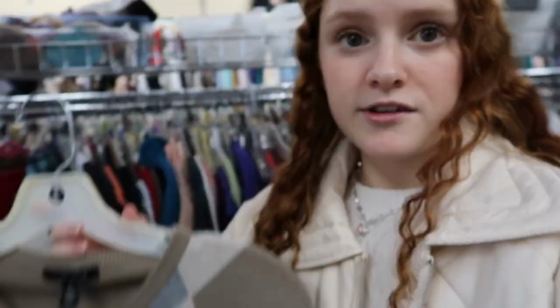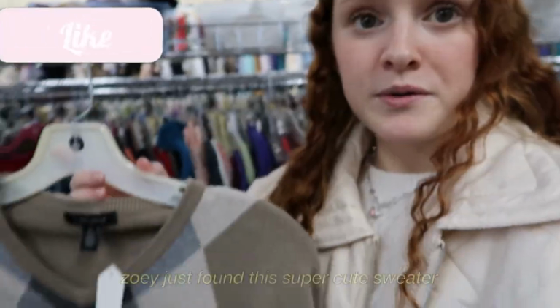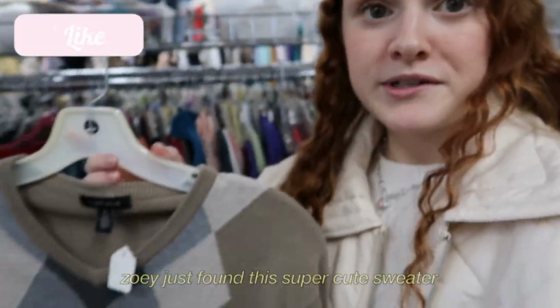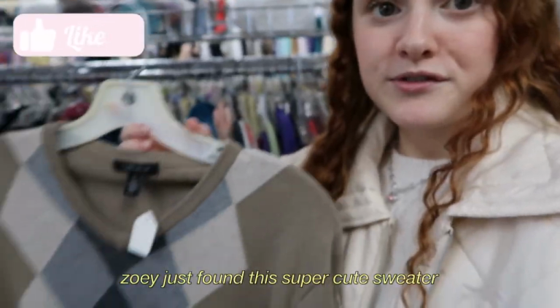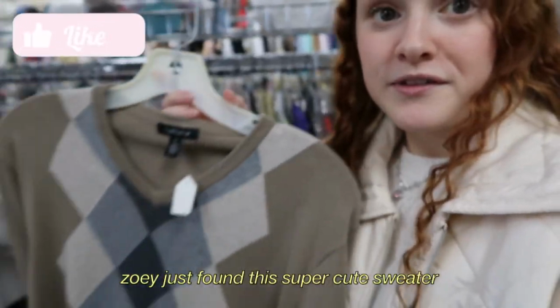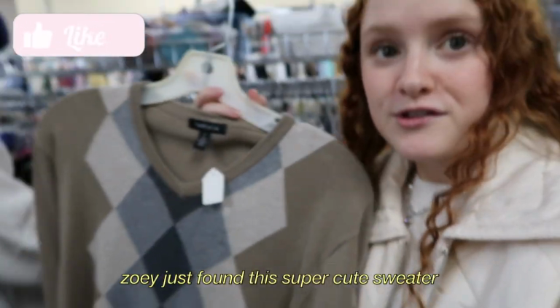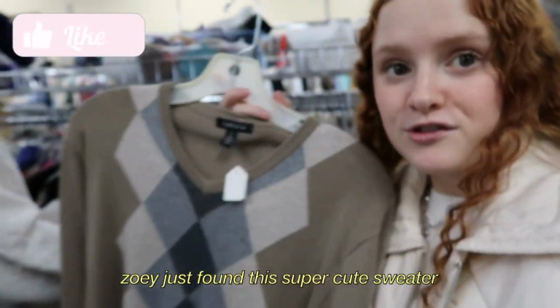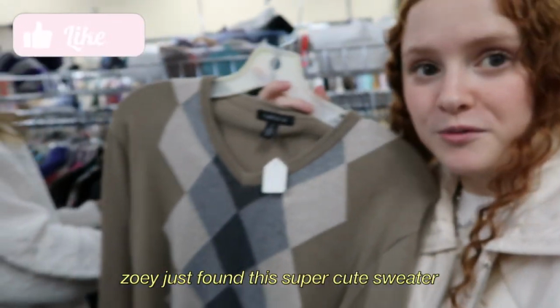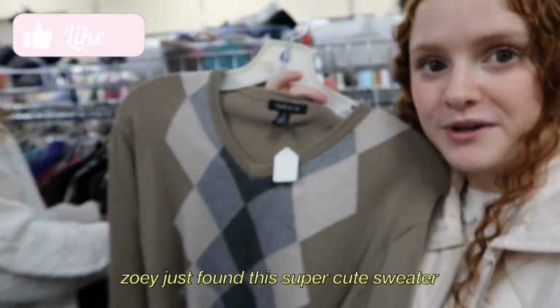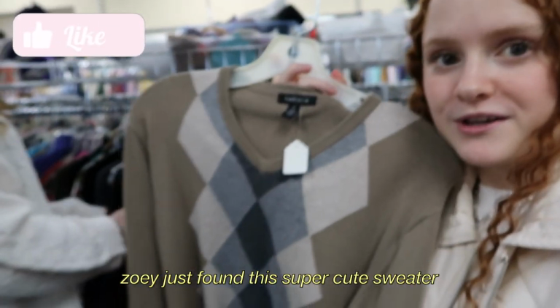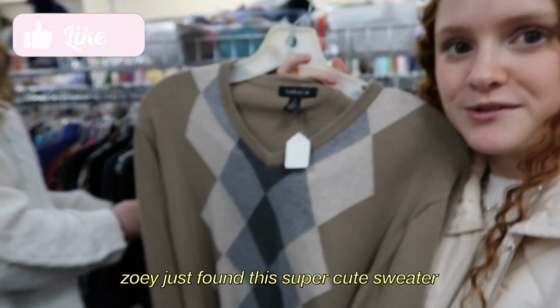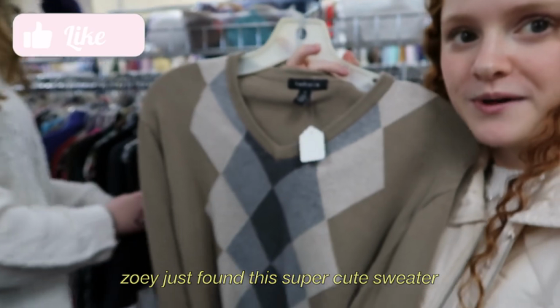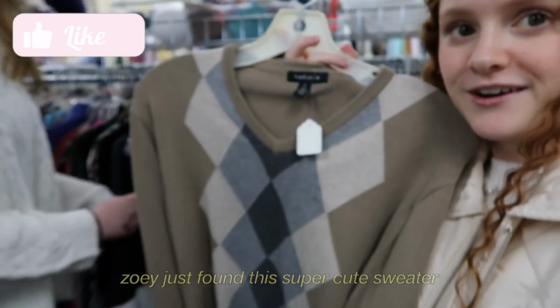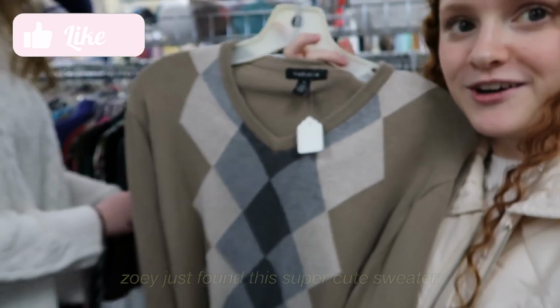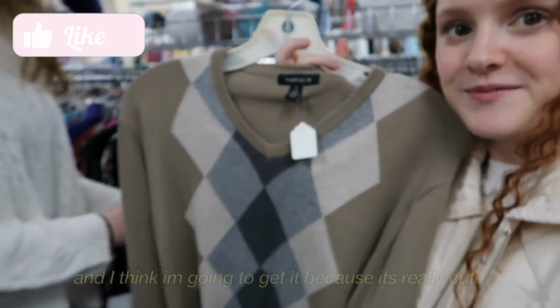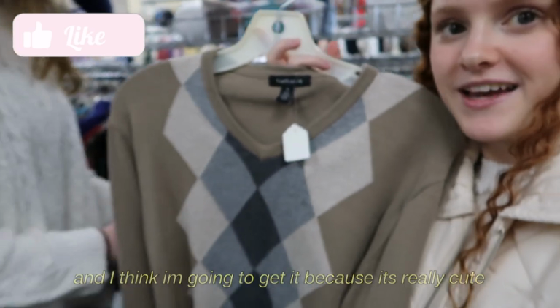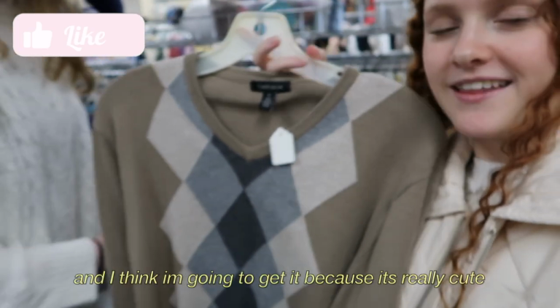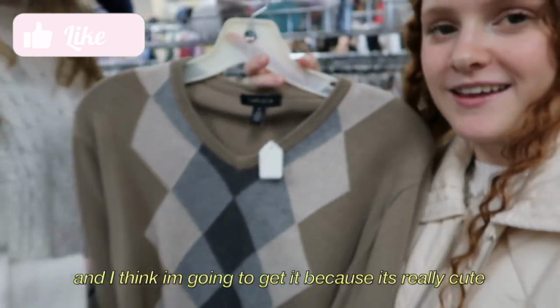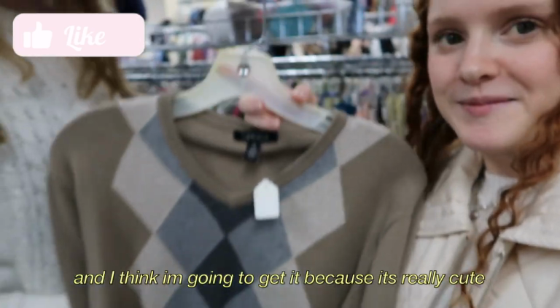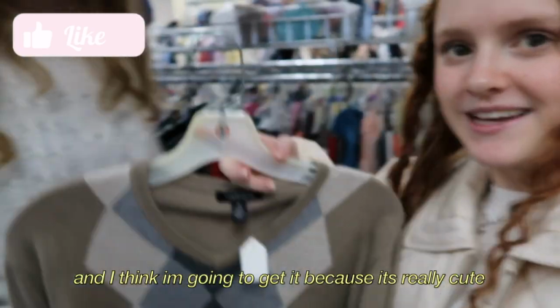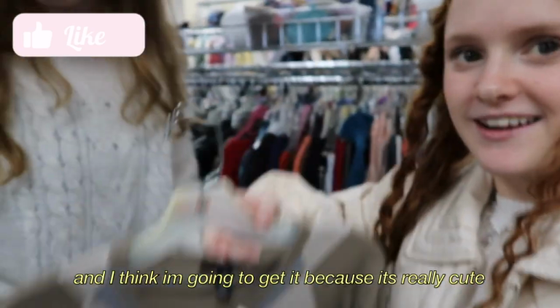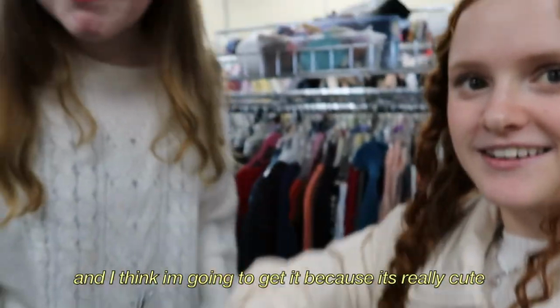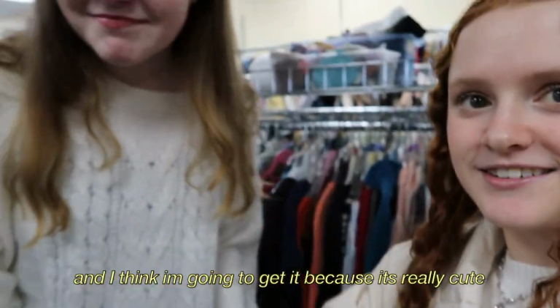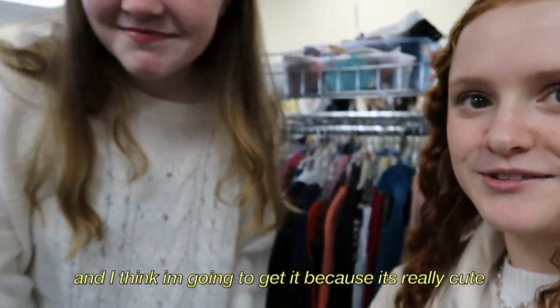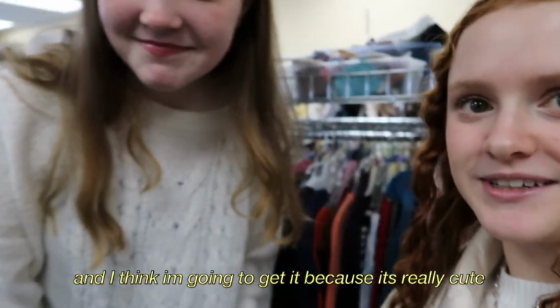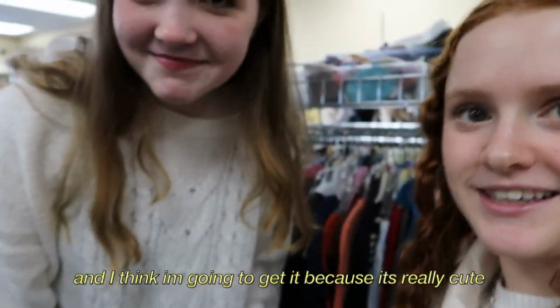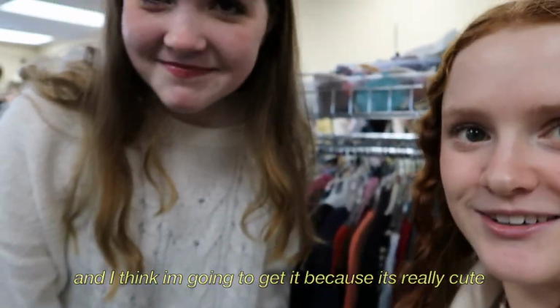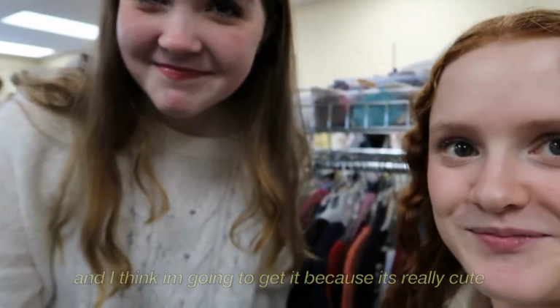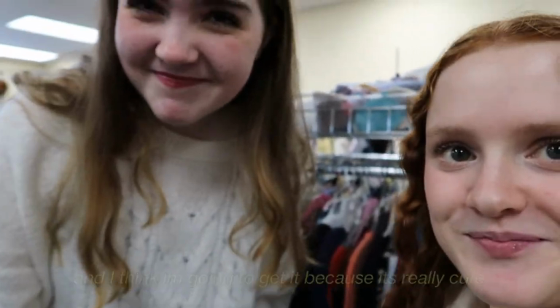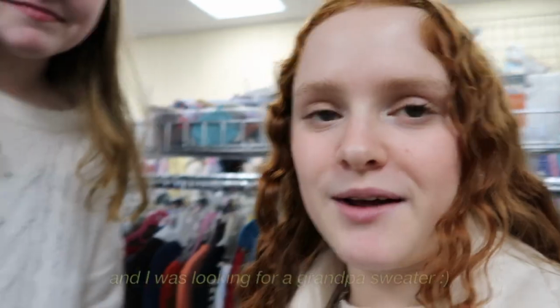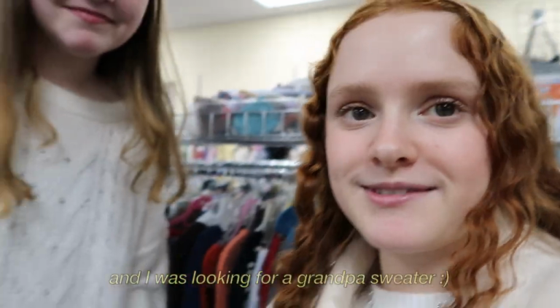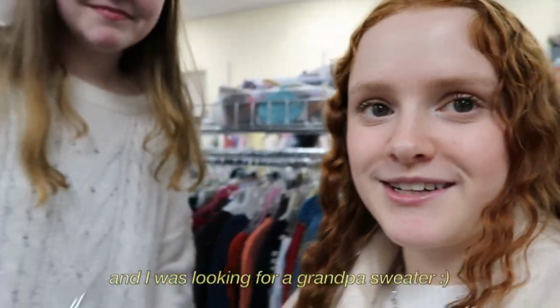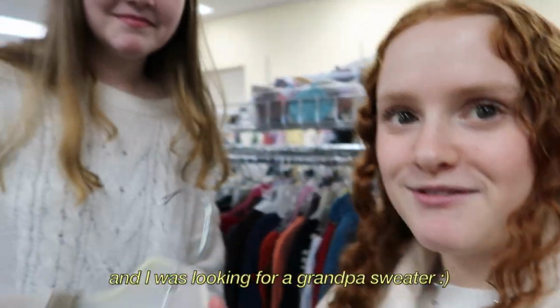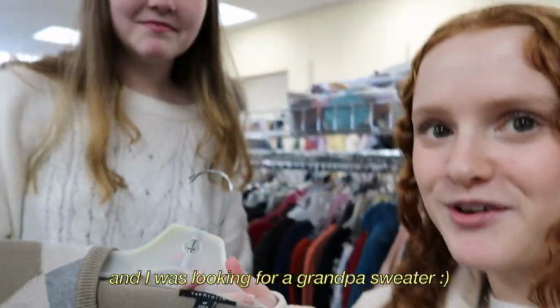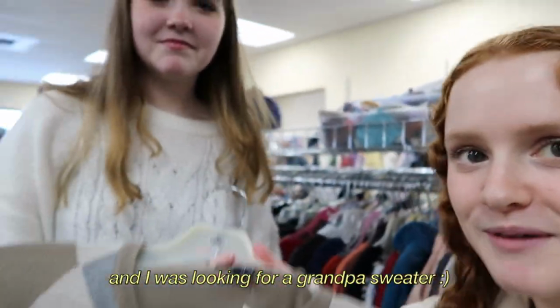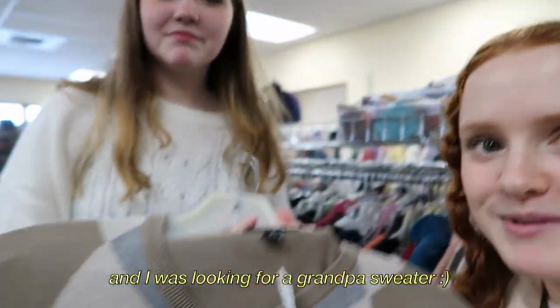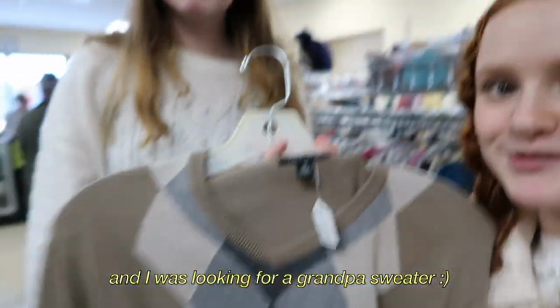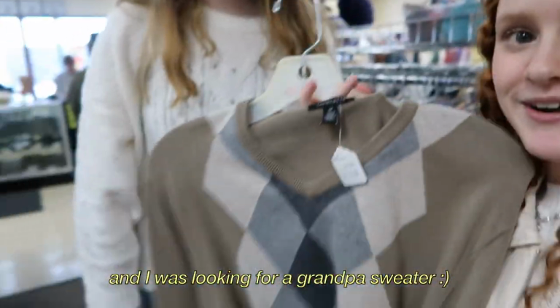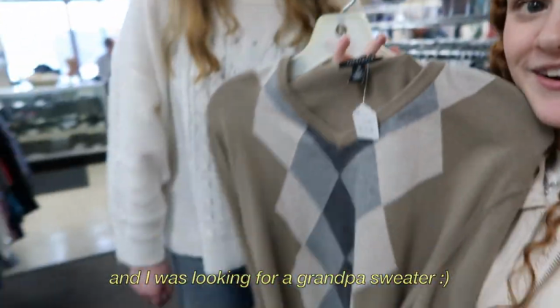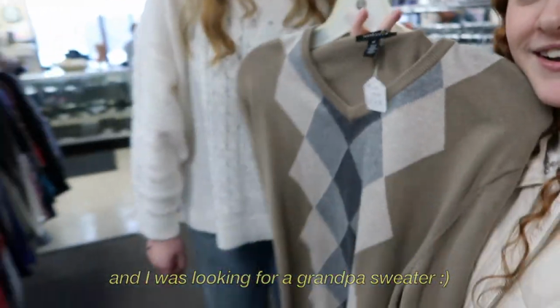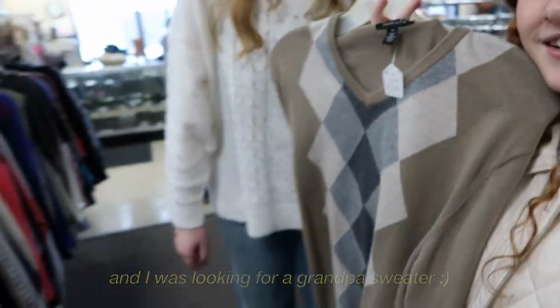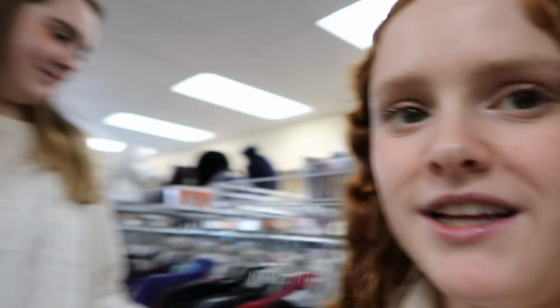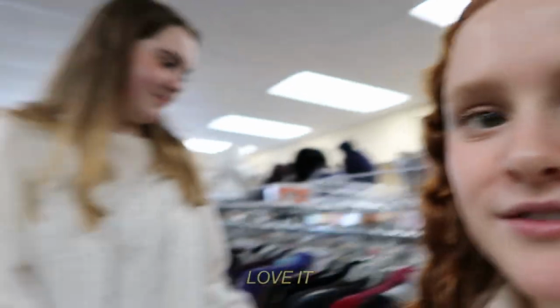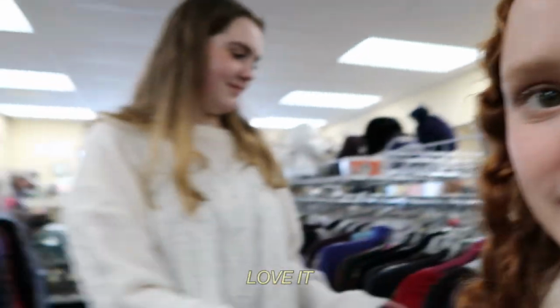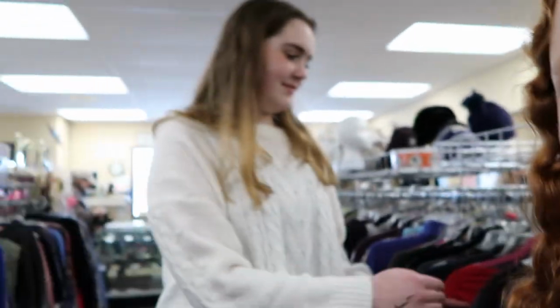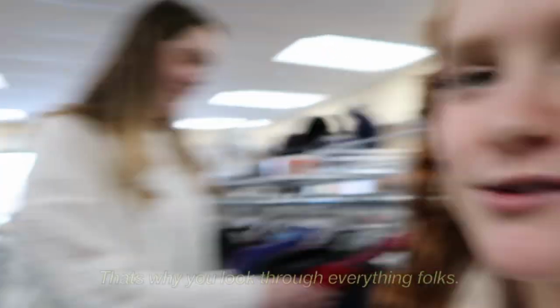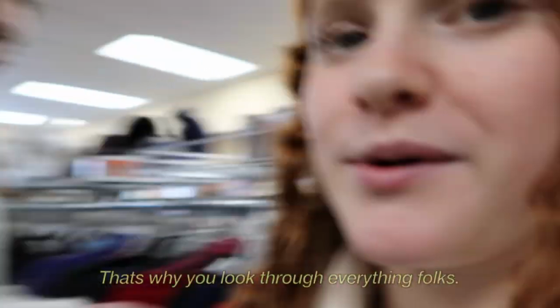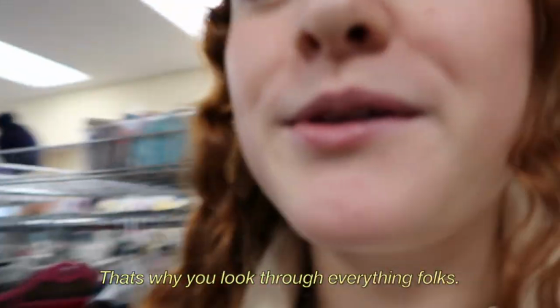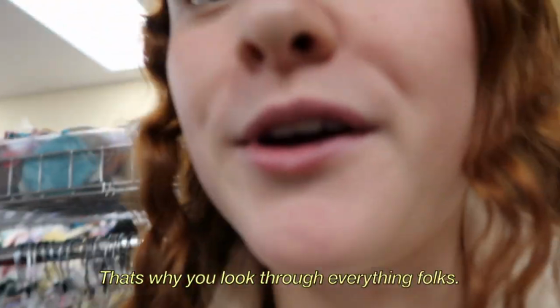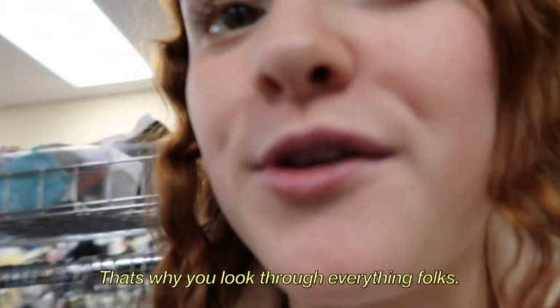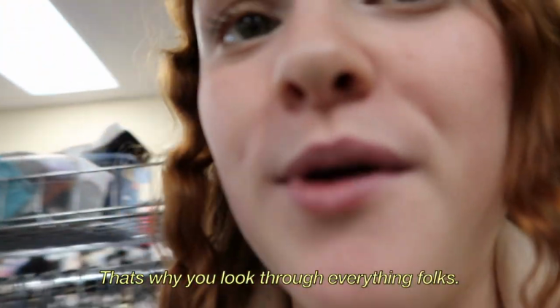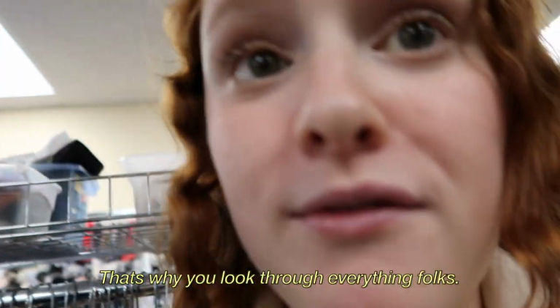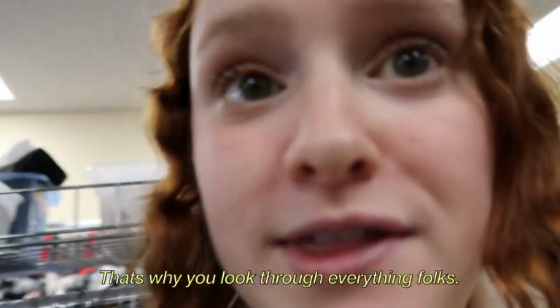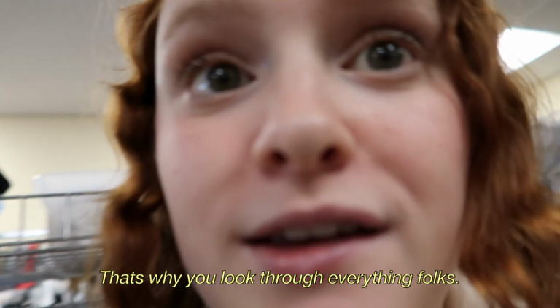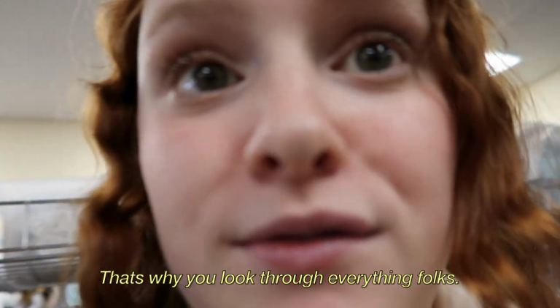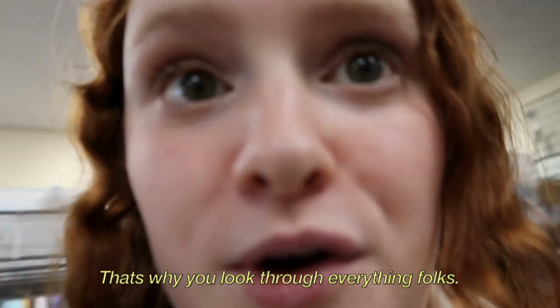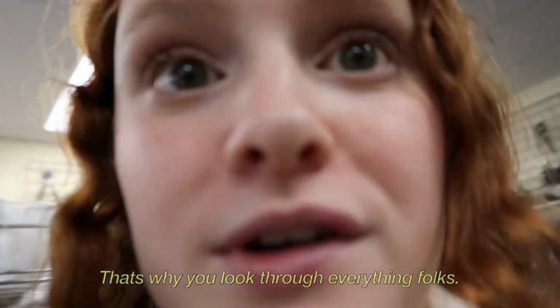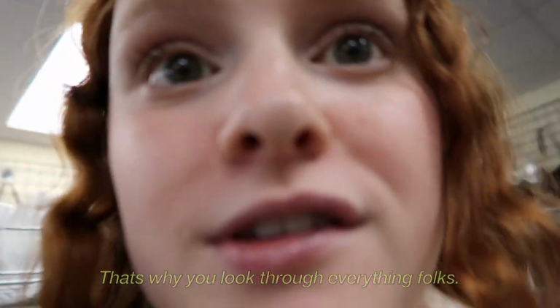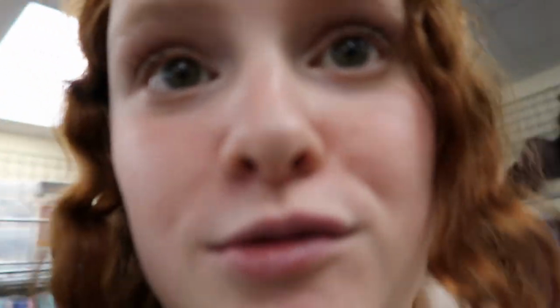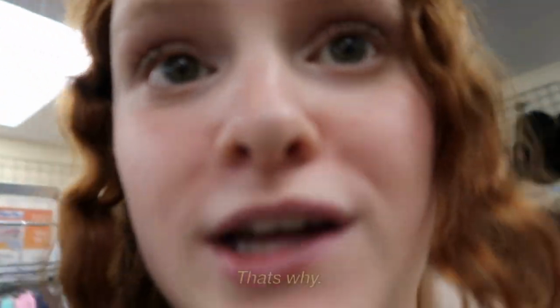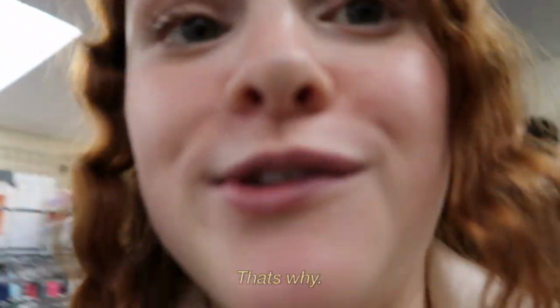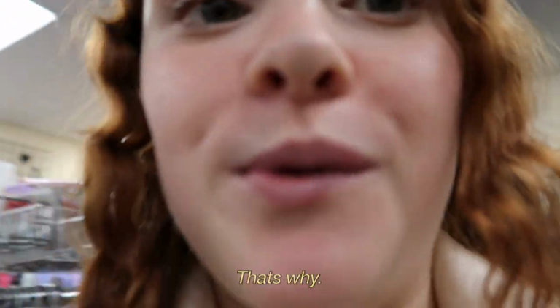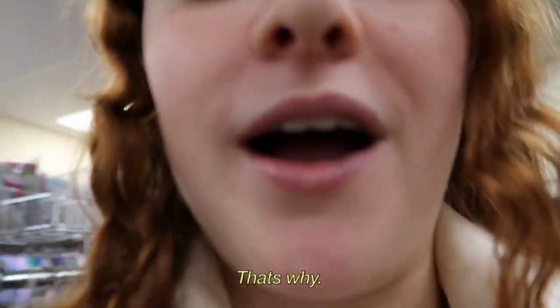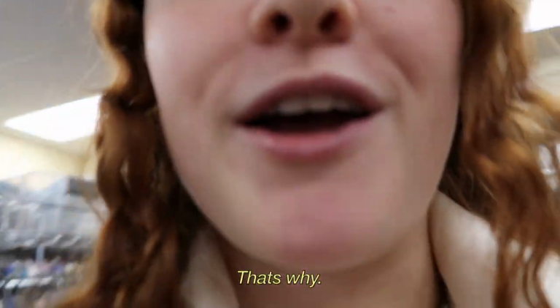We just found this super cute sweater and I think I'm gonna get it because it's really cute — I was looking for a grandpa sweater. Love it. That's why you look through everything, folks, that's why.